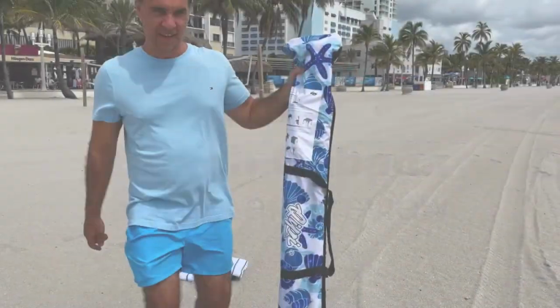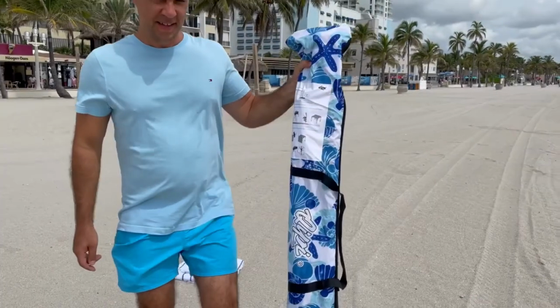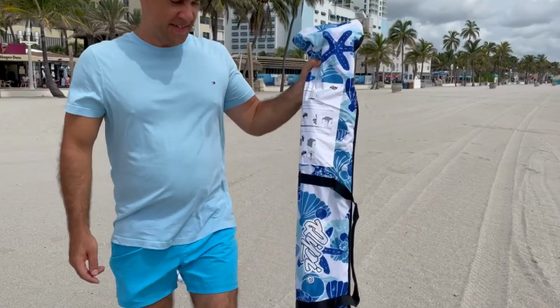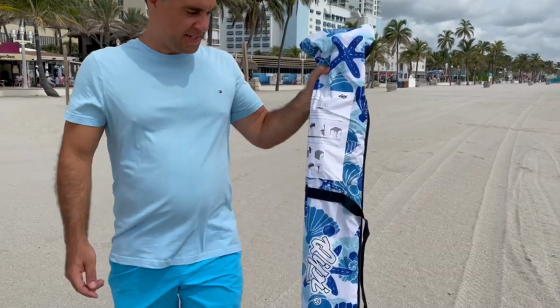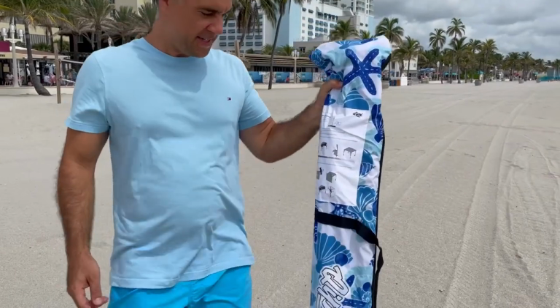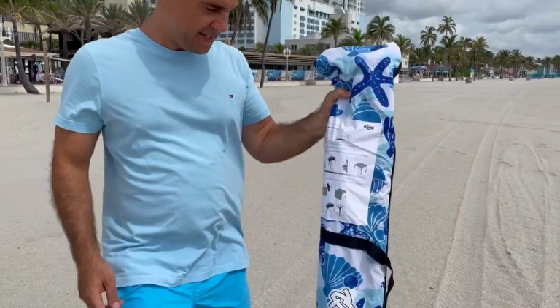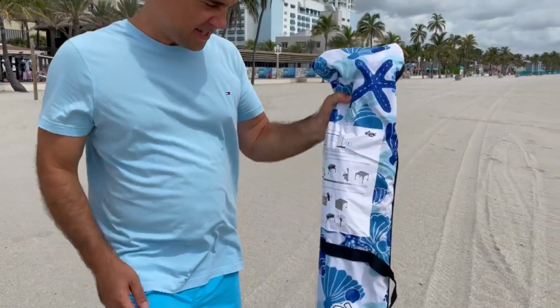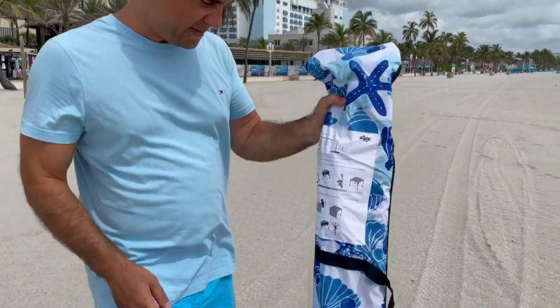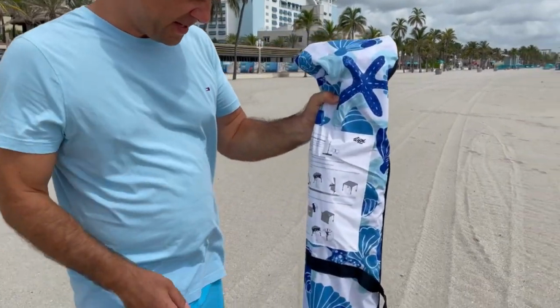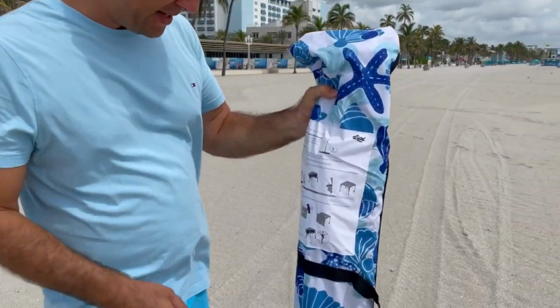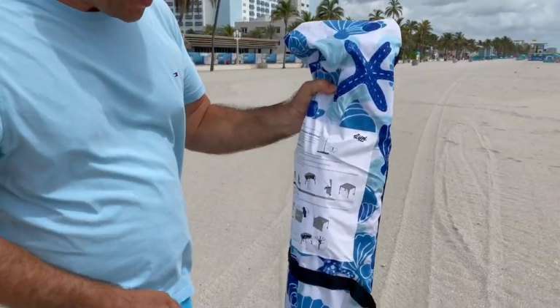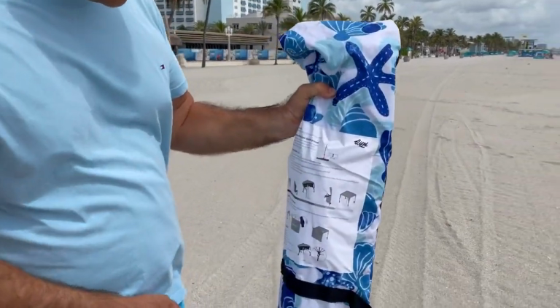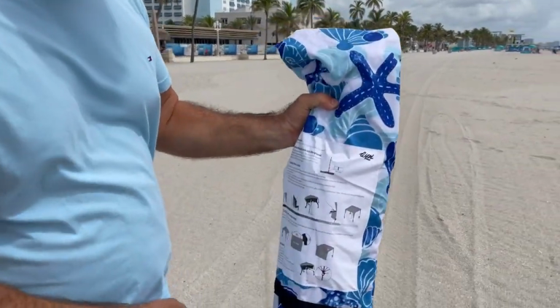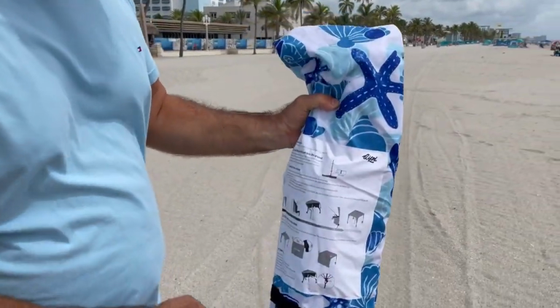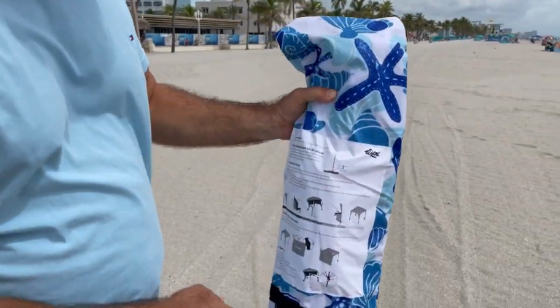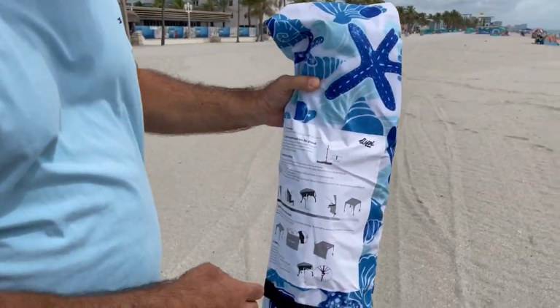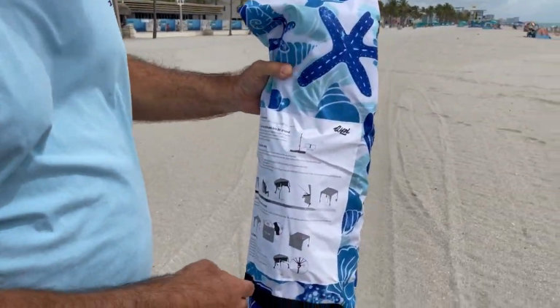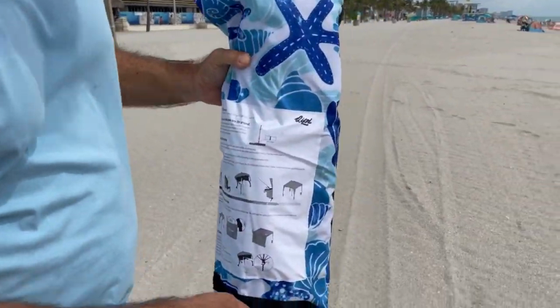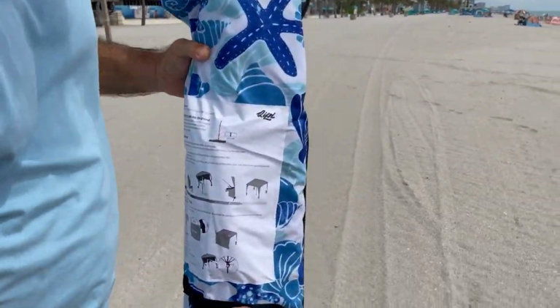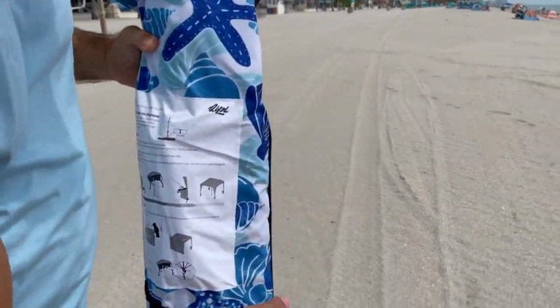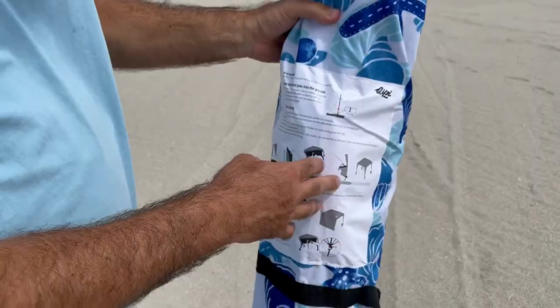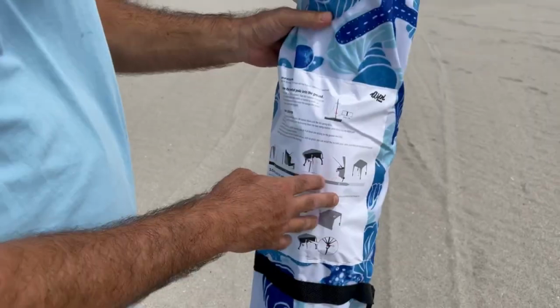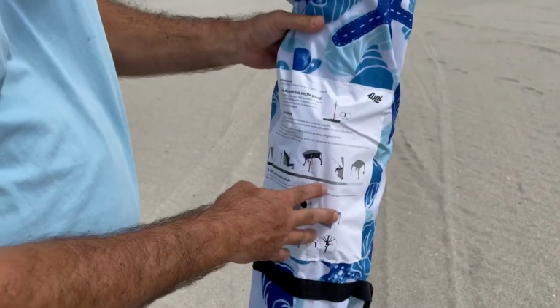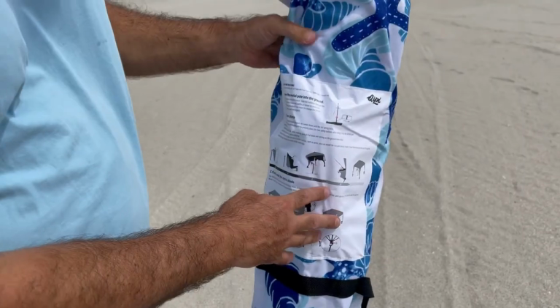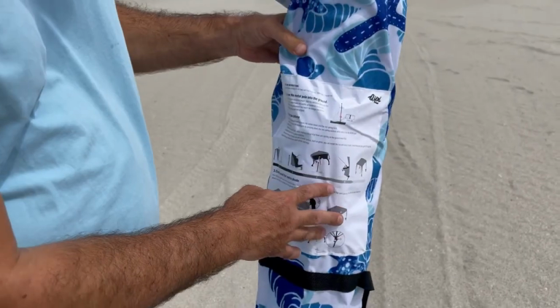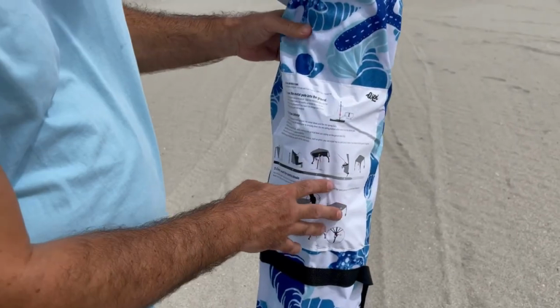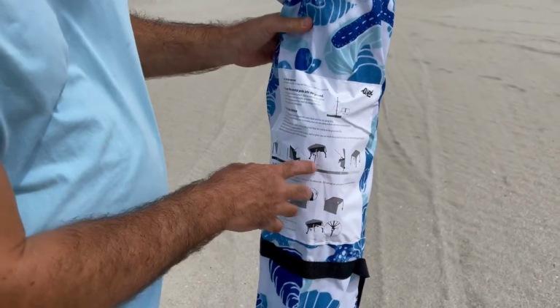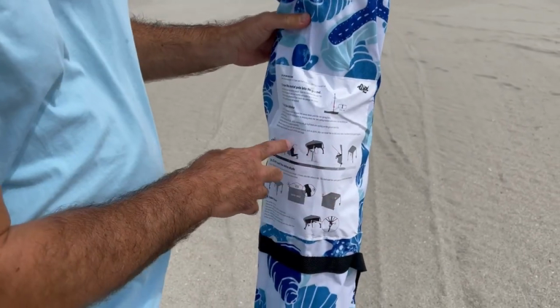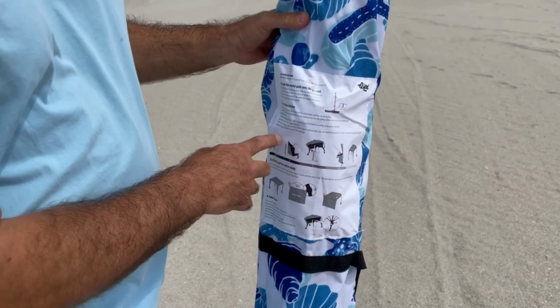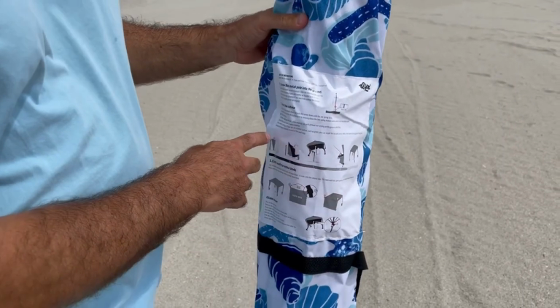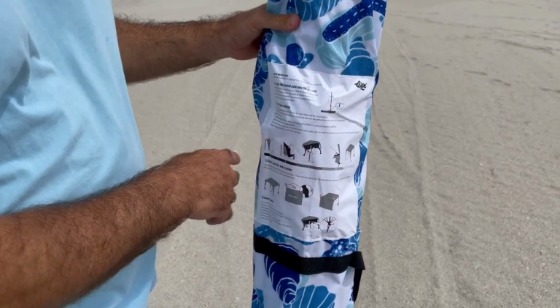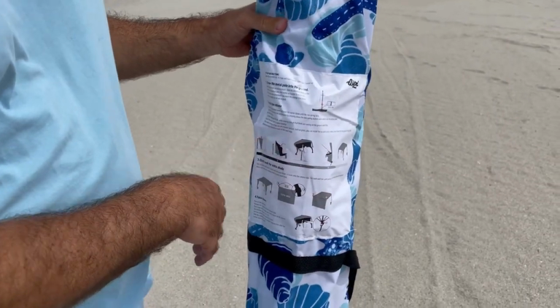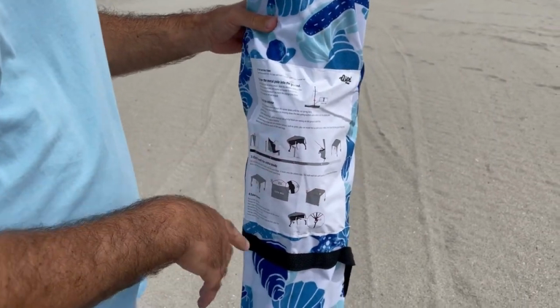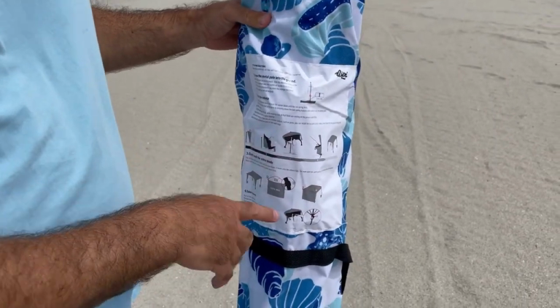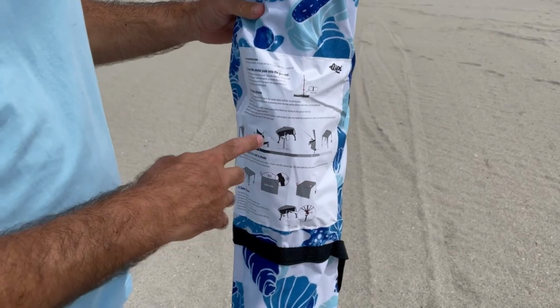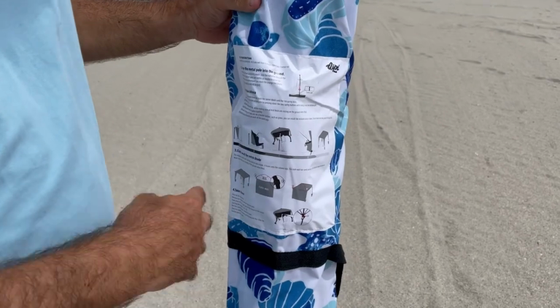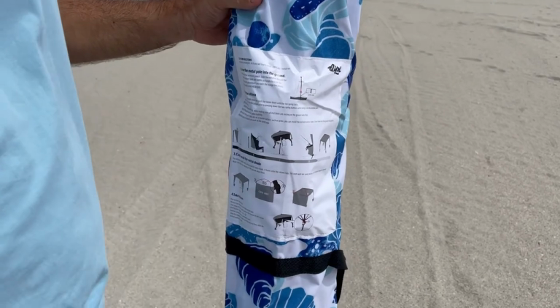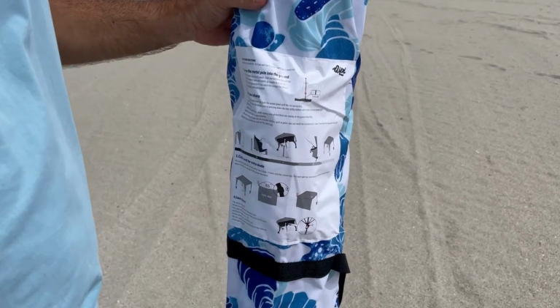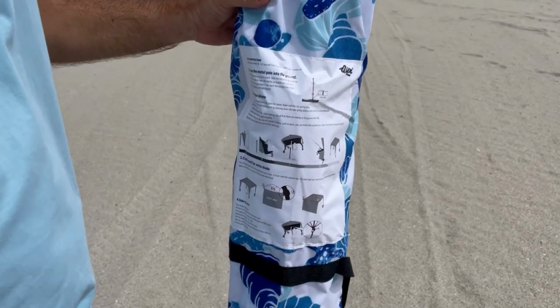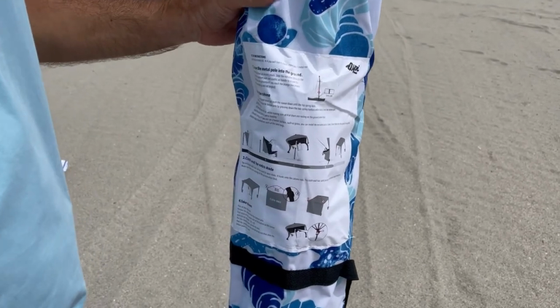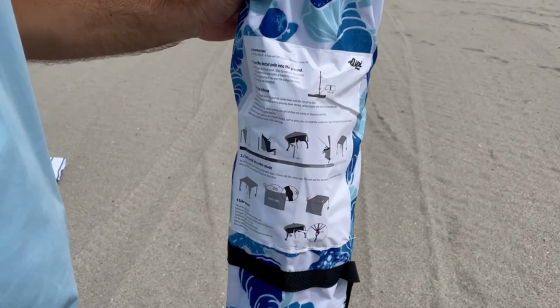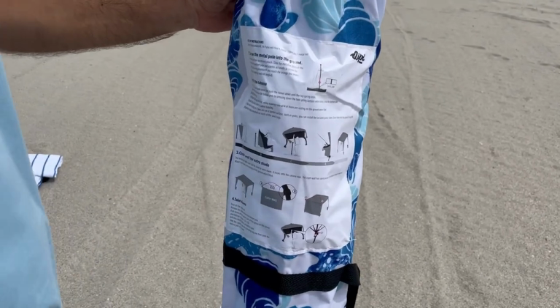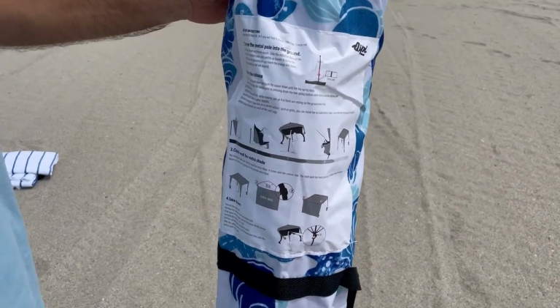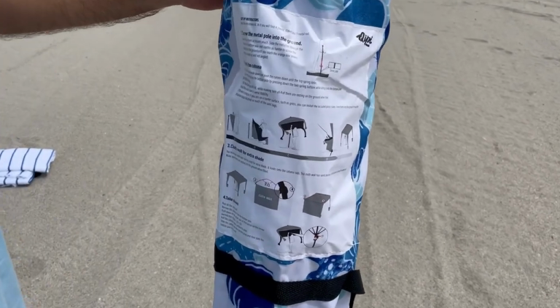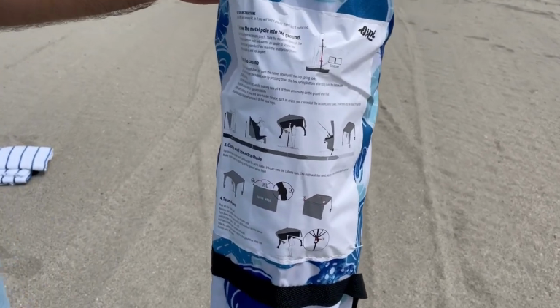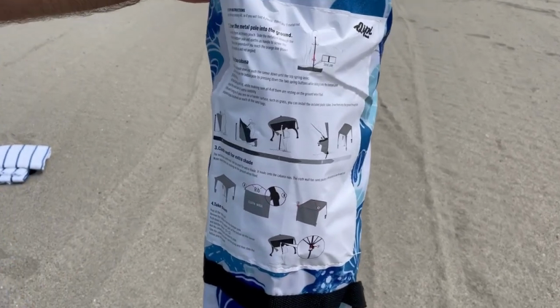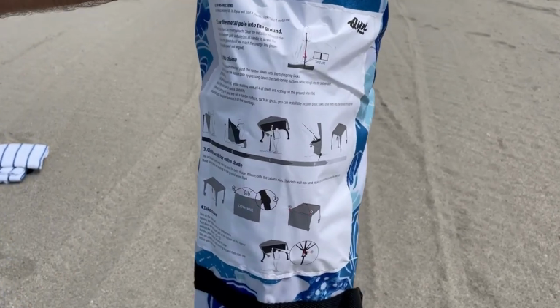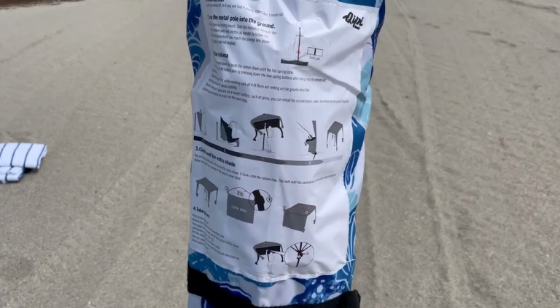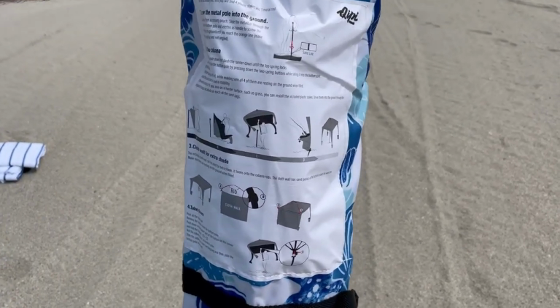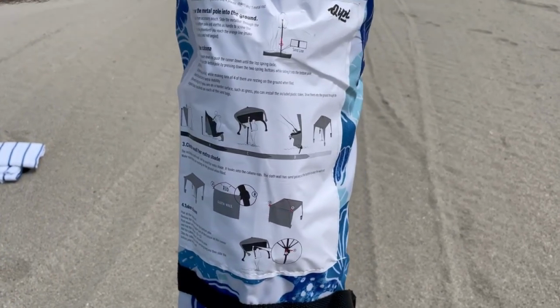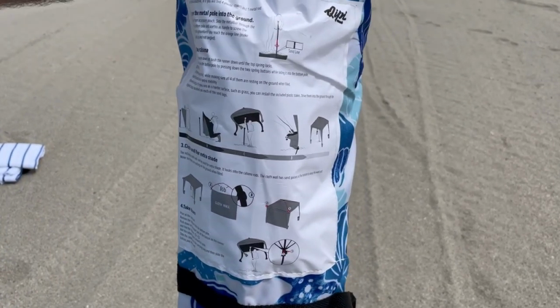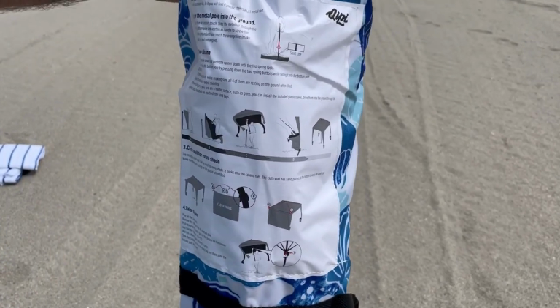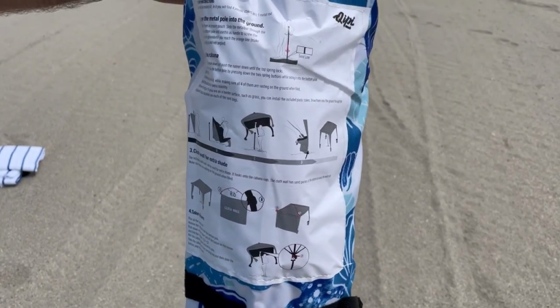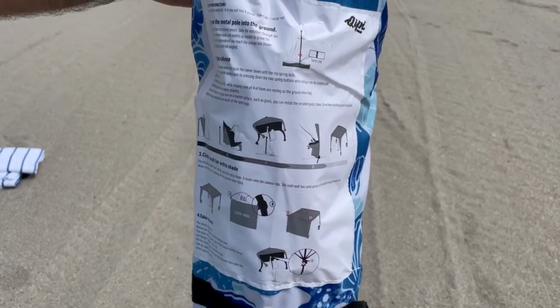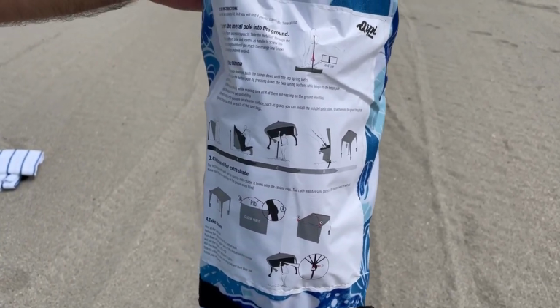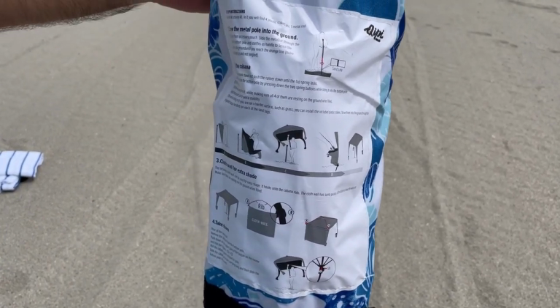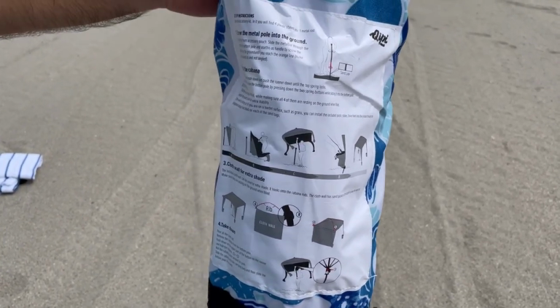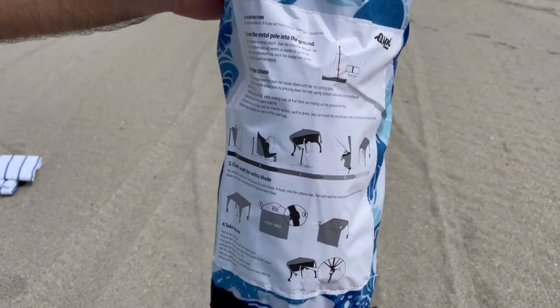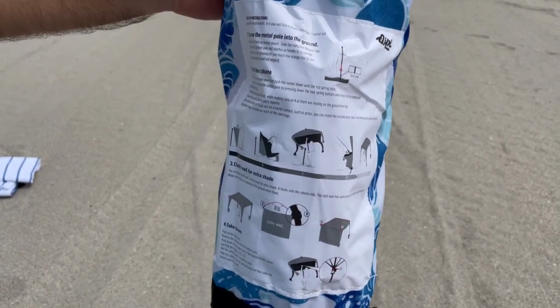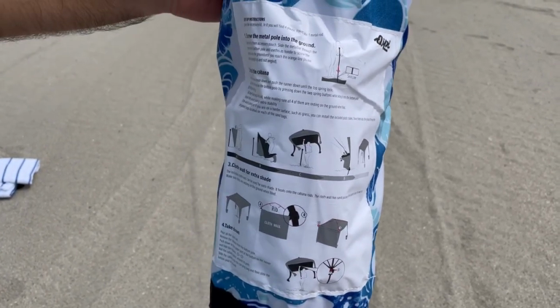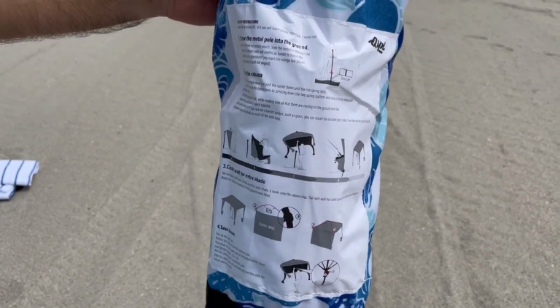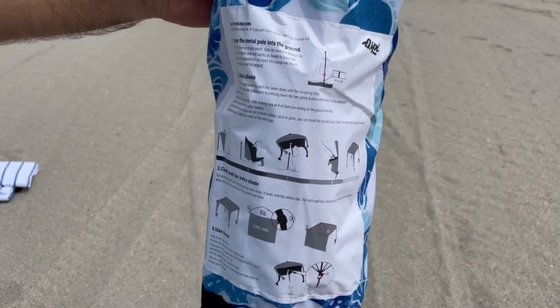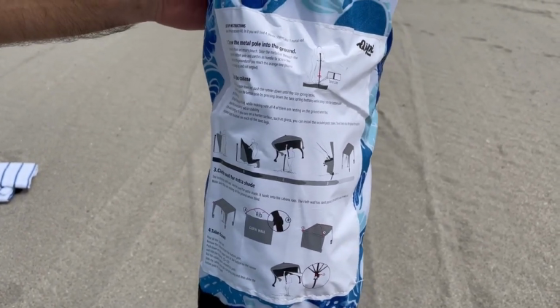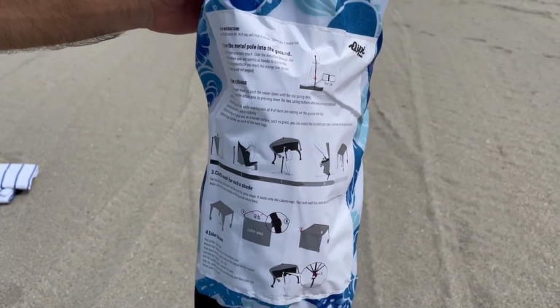It comes in this carry case and the instructions are sewn right onto the carry case, so you'll never lose them. It looks simple enough — let's see how it goes.